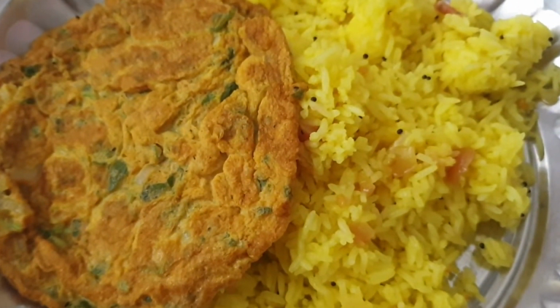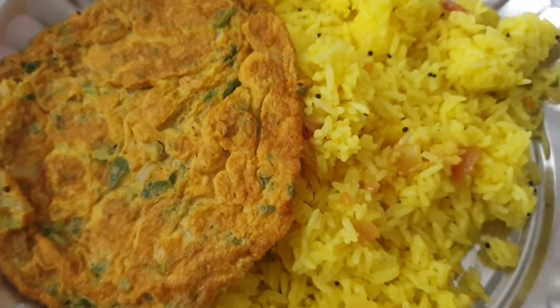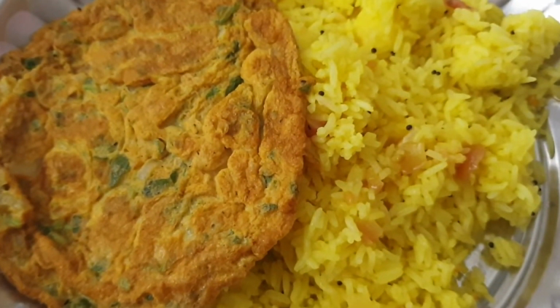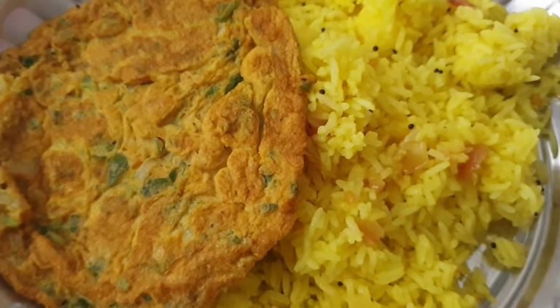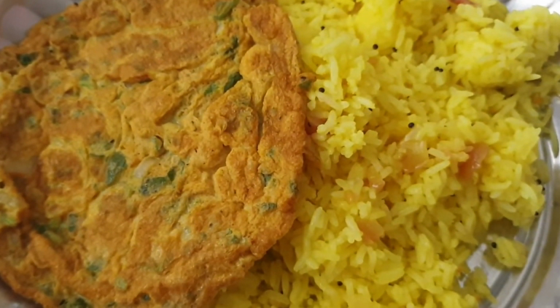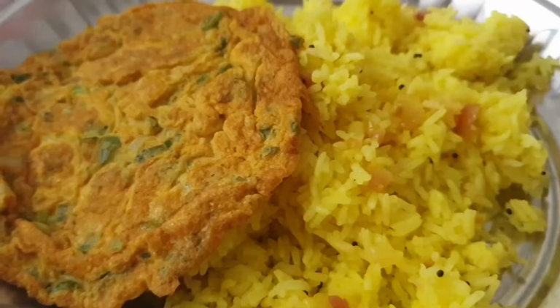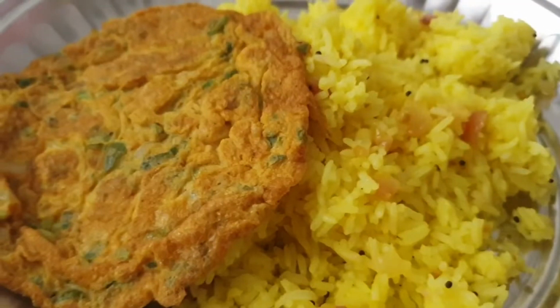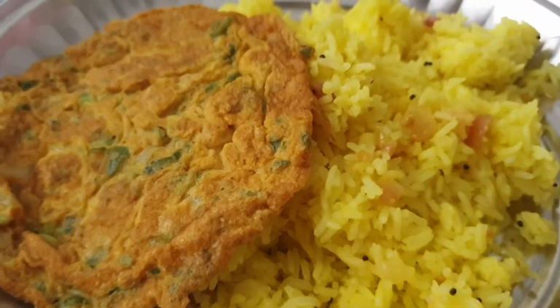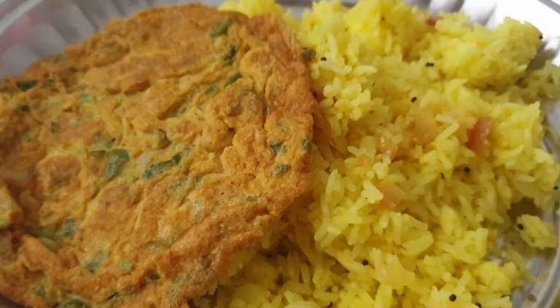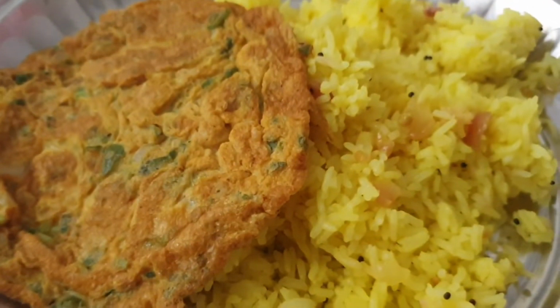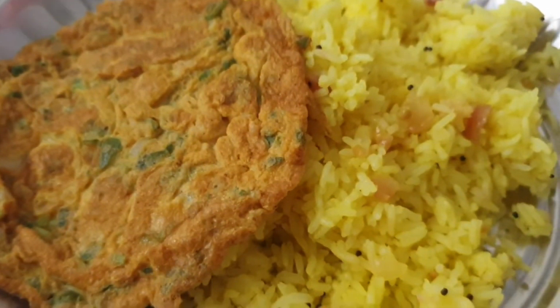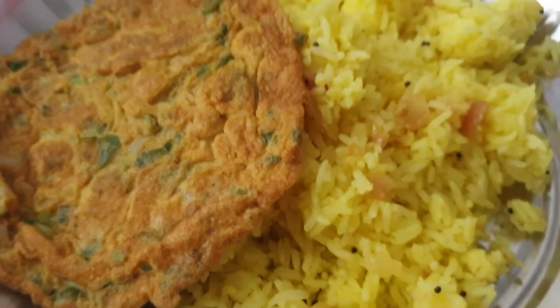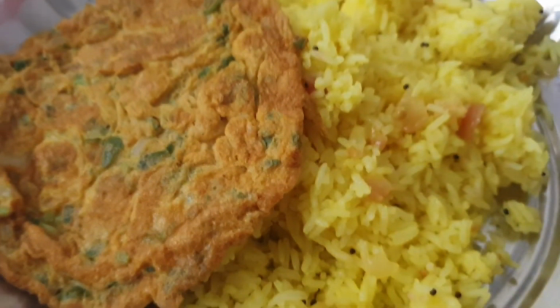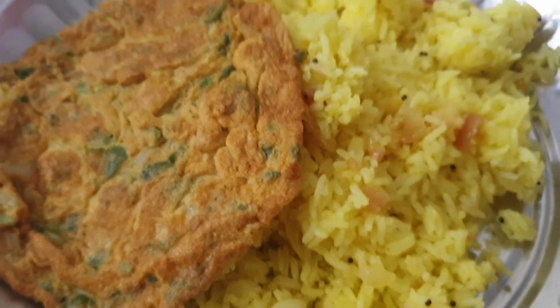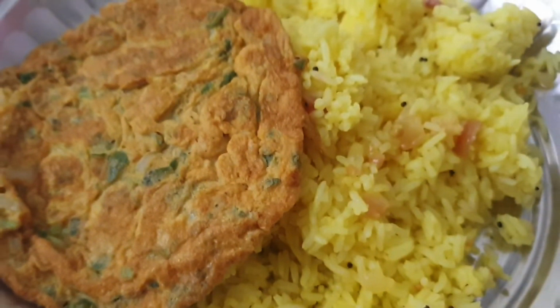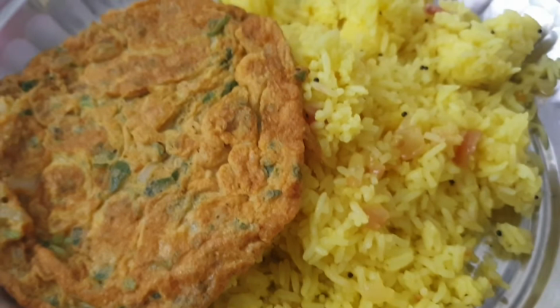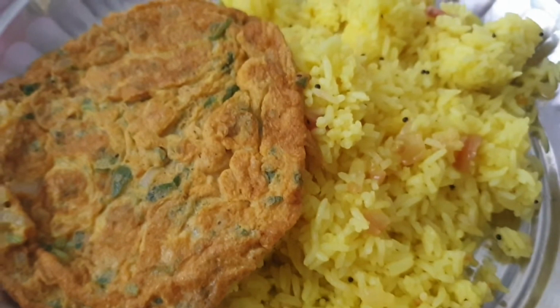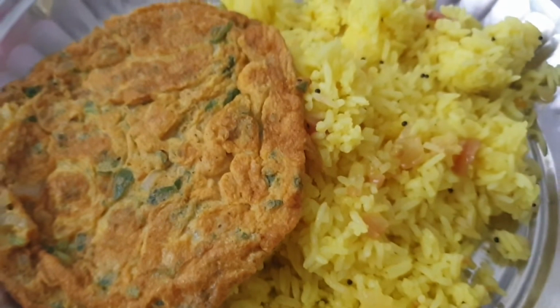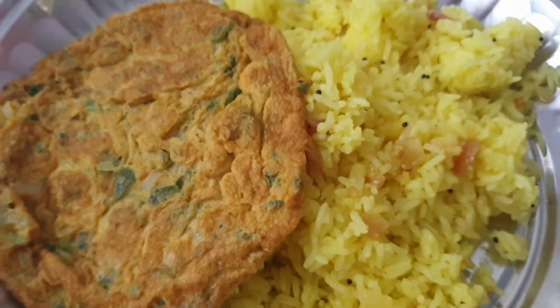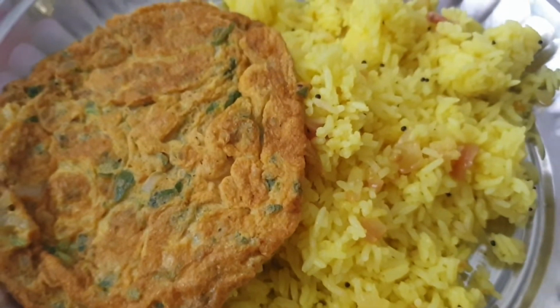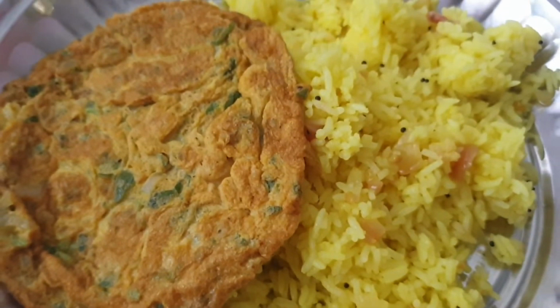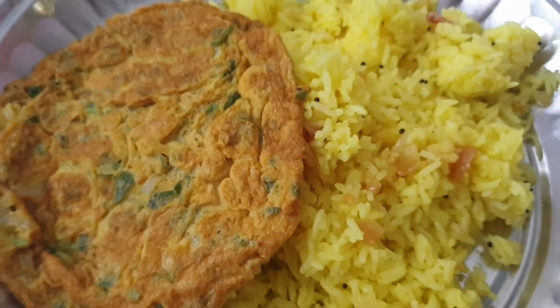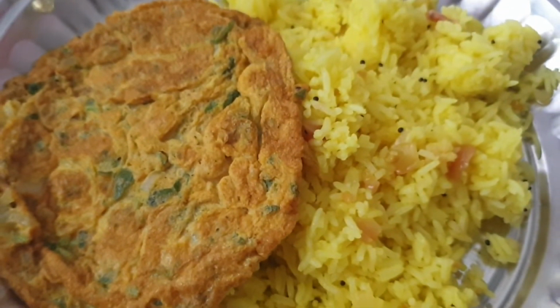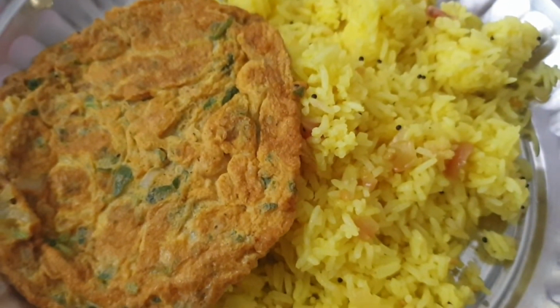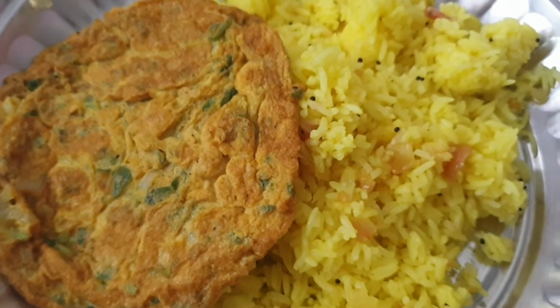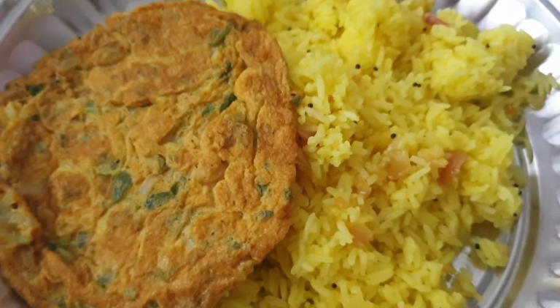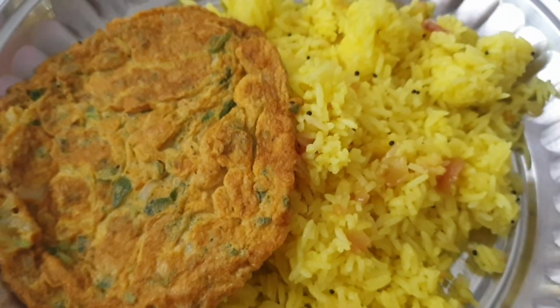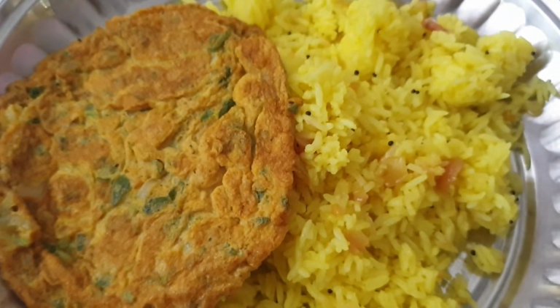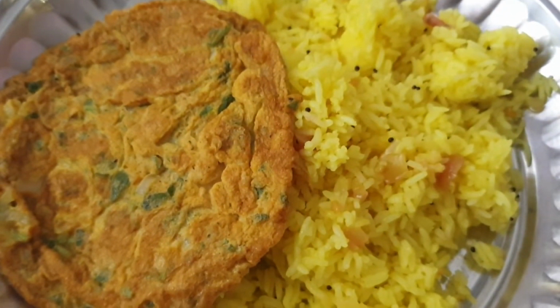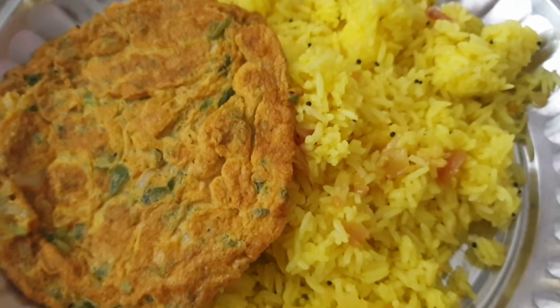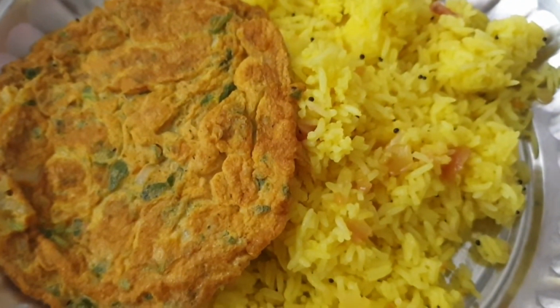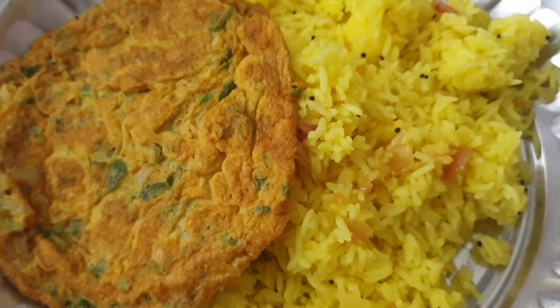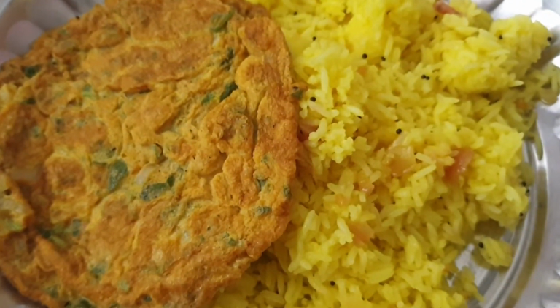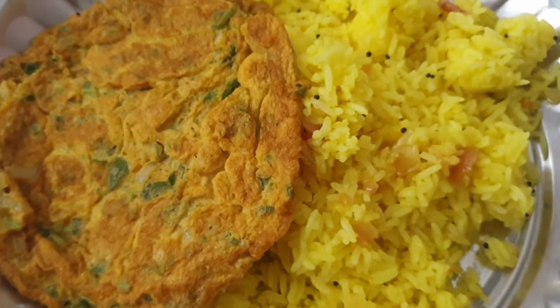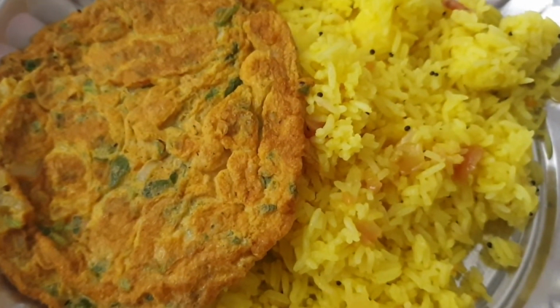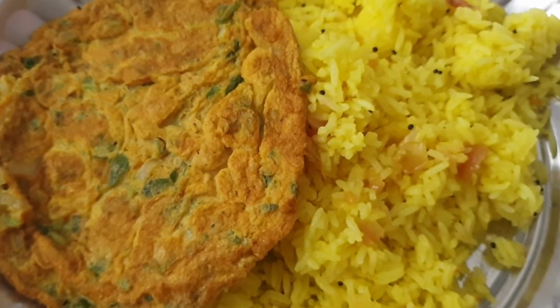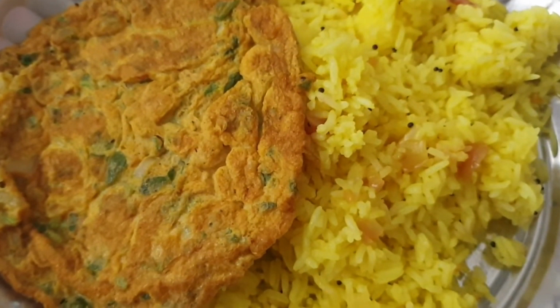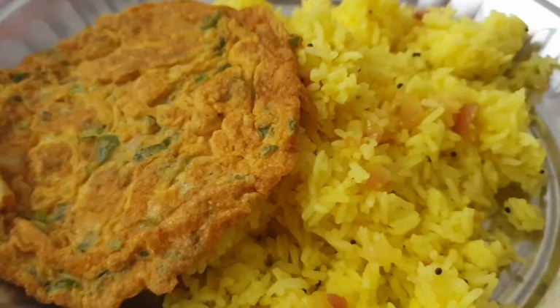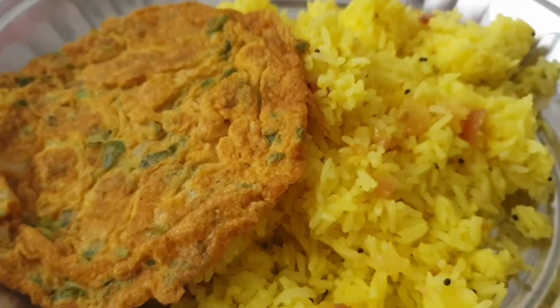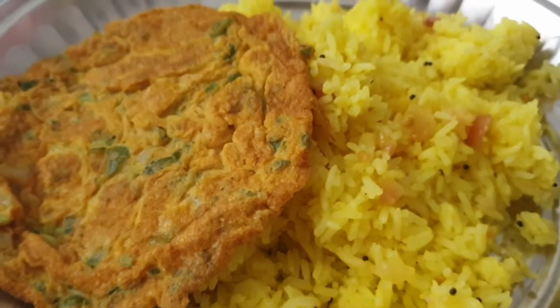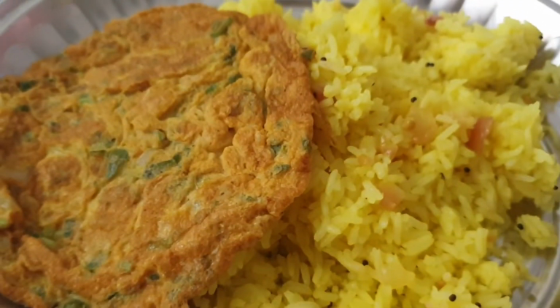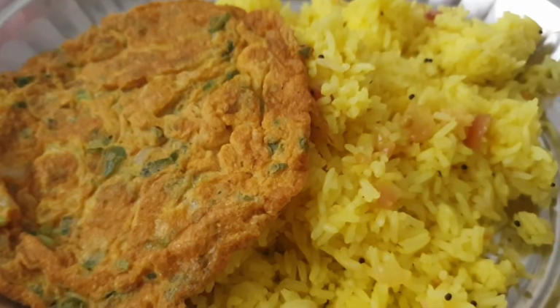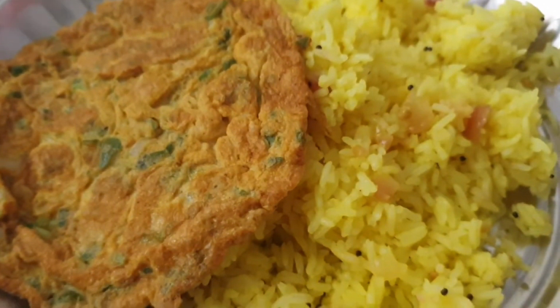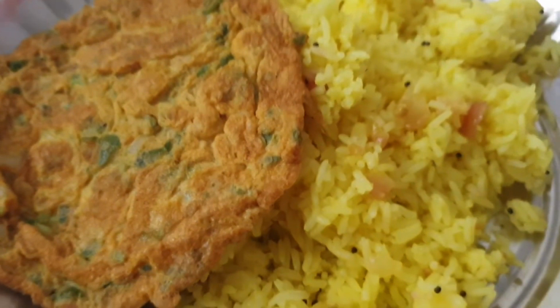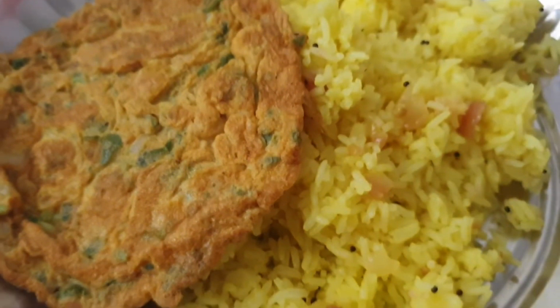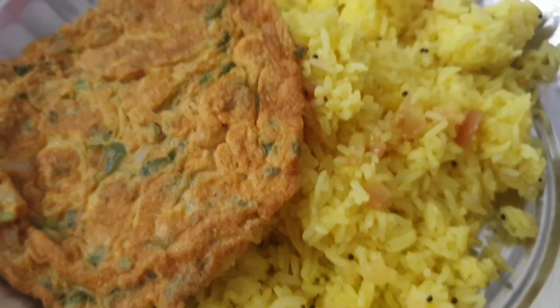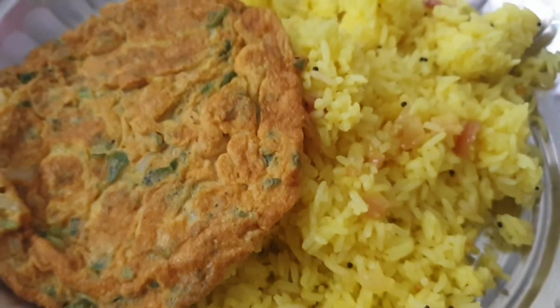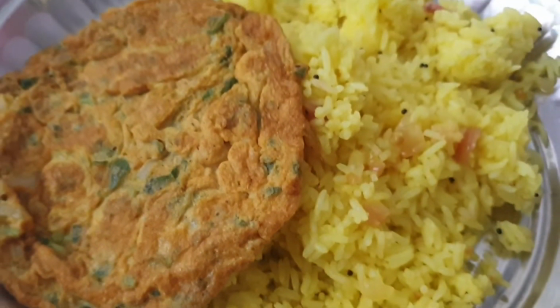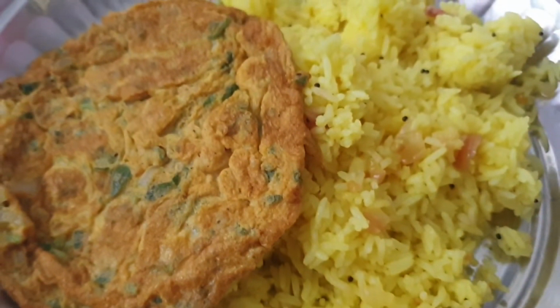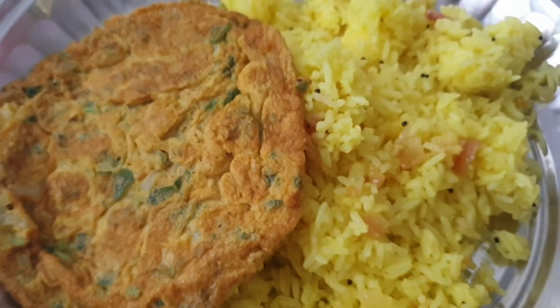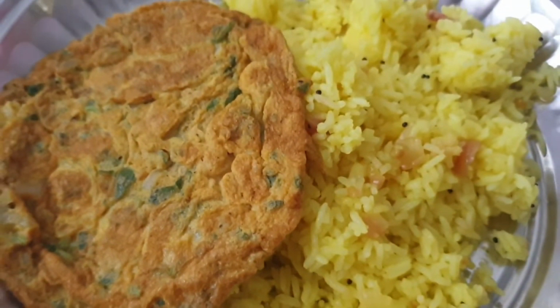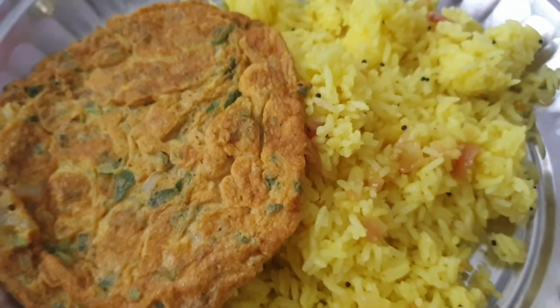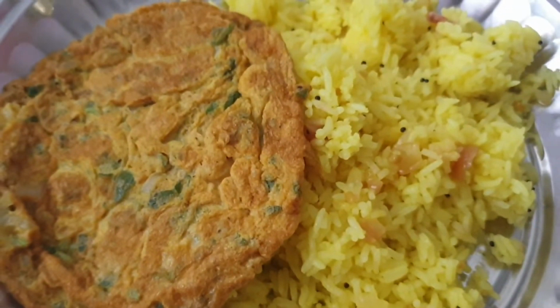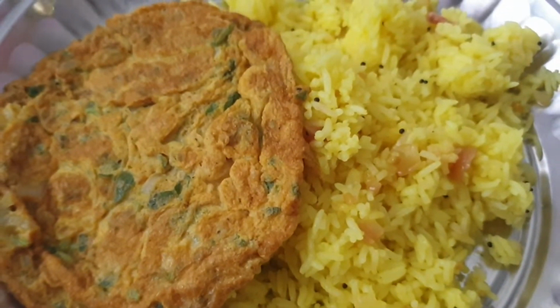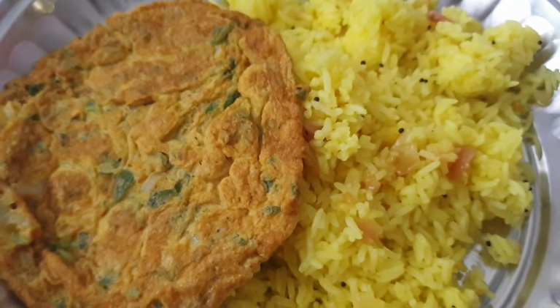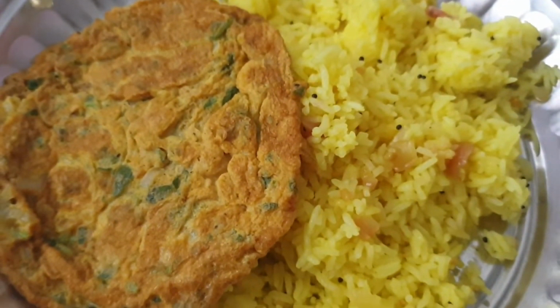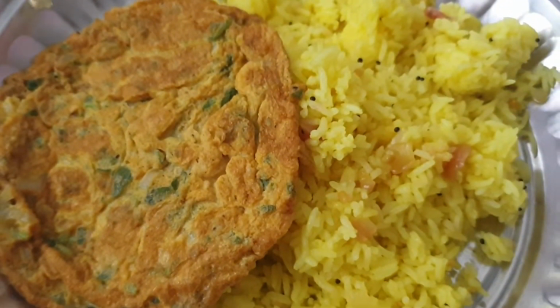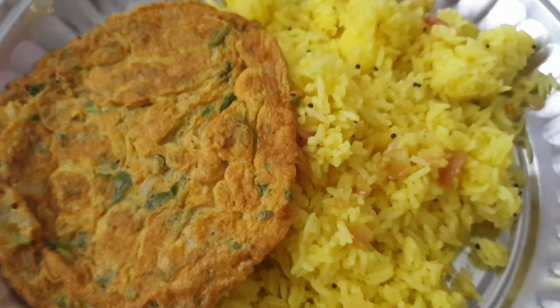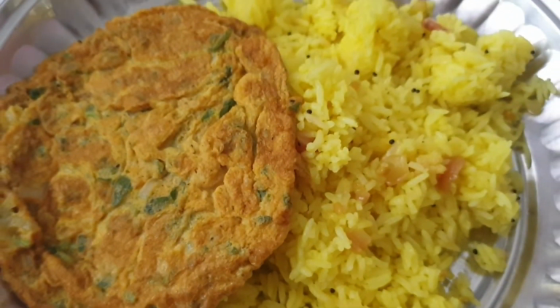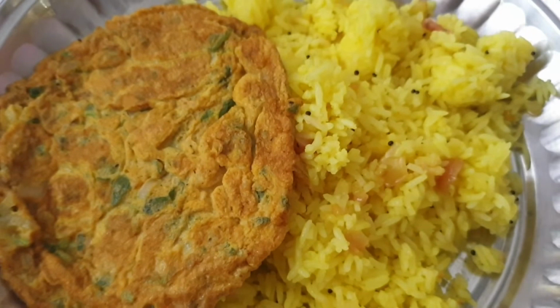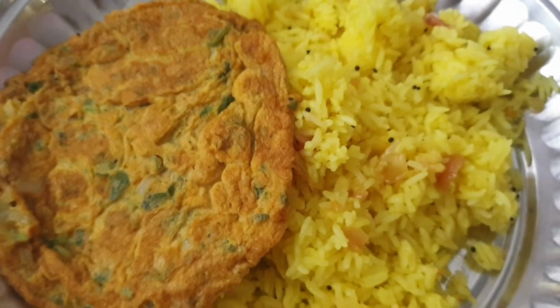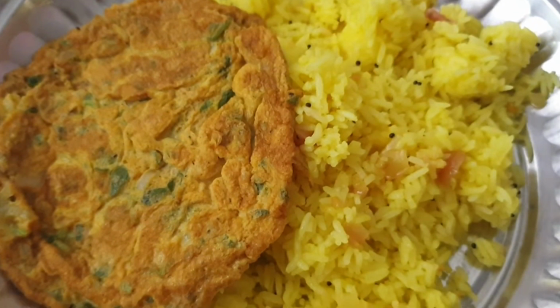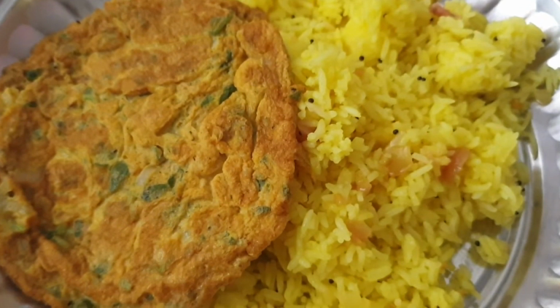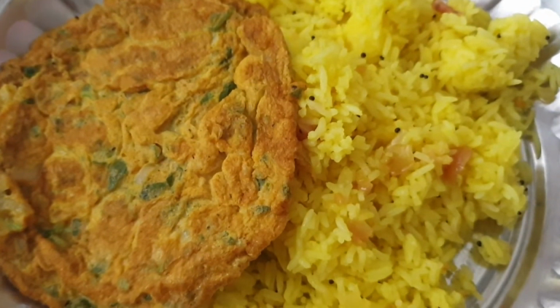Hi friends, welcome to Ilanindo's kitchen. In this video, we will see how to make egg omelettes. Let's get into the video.